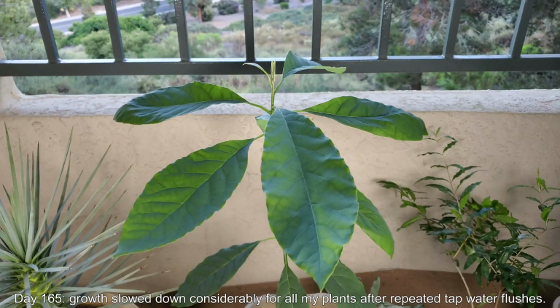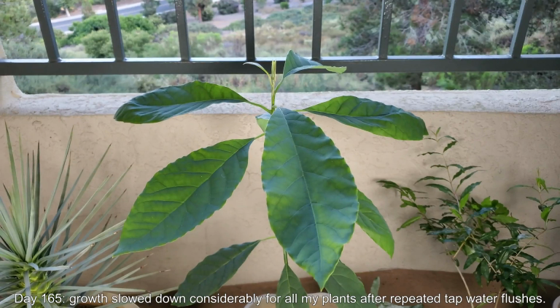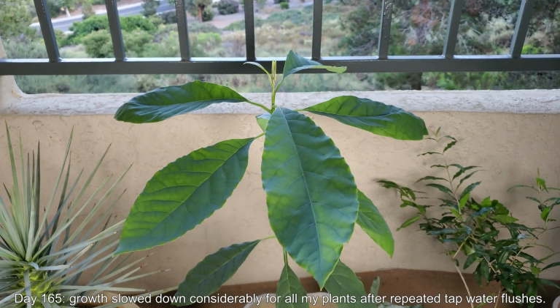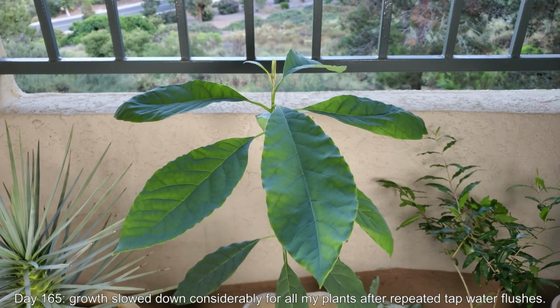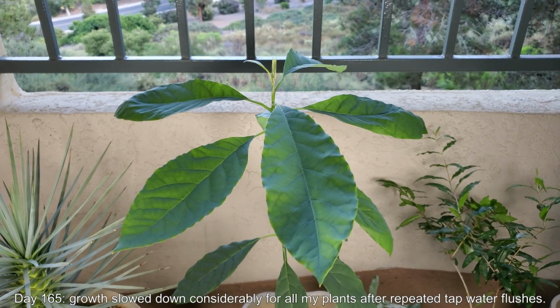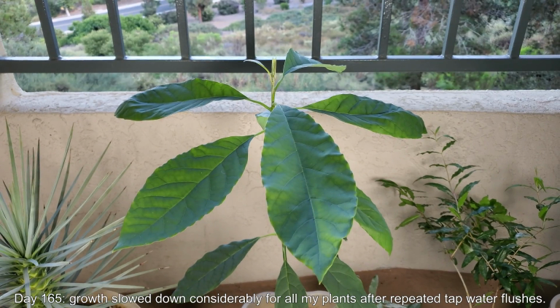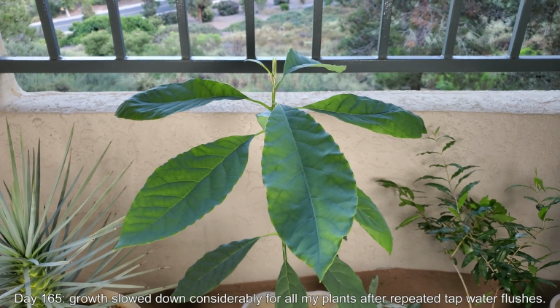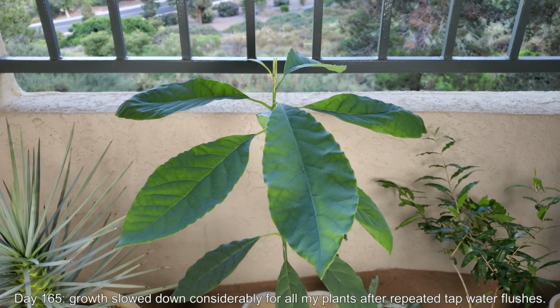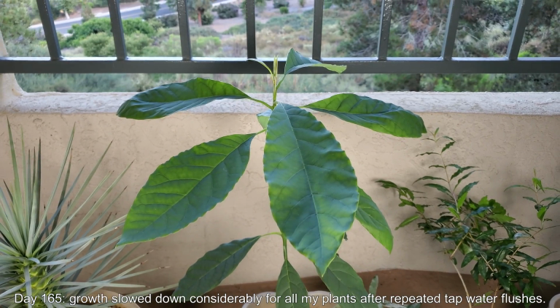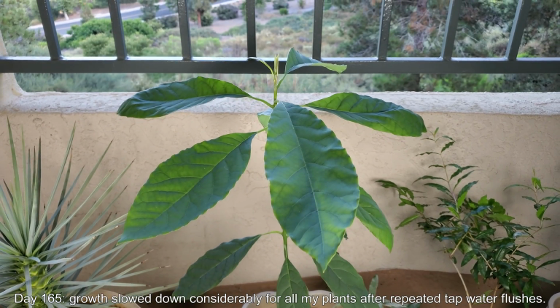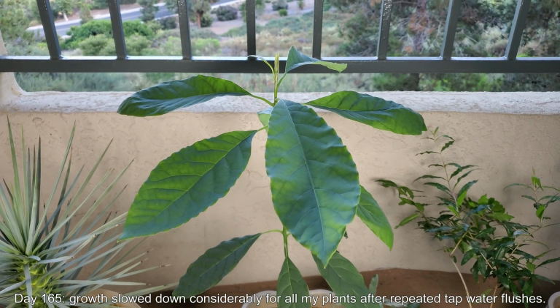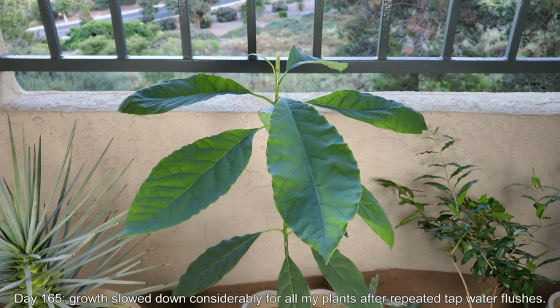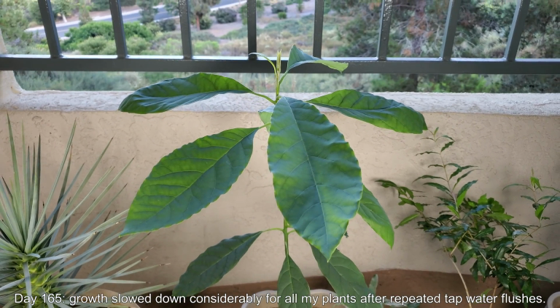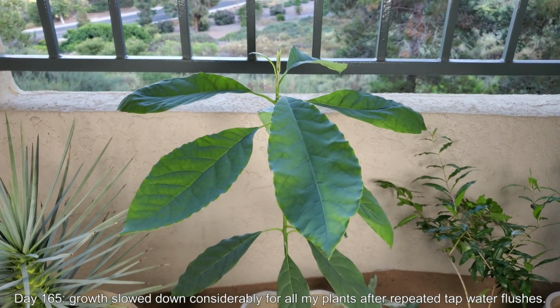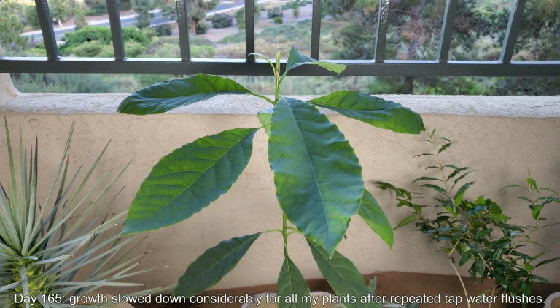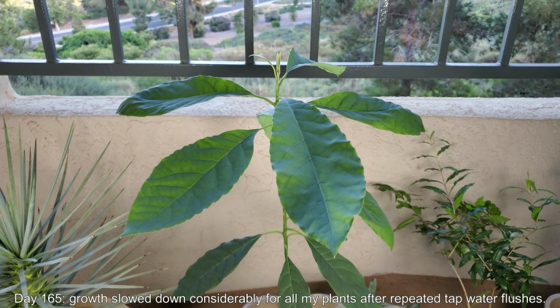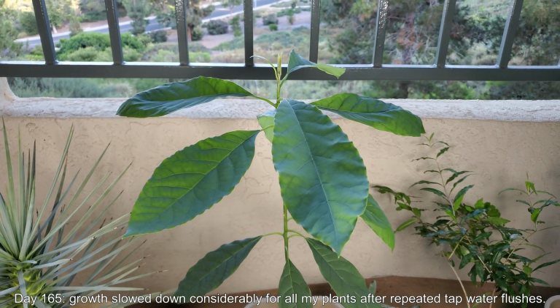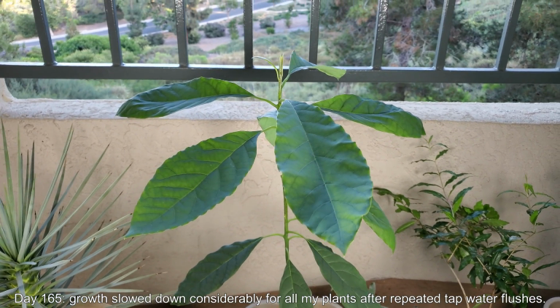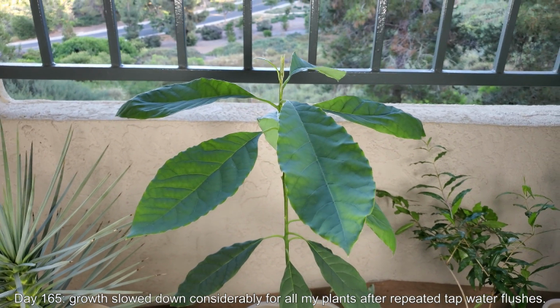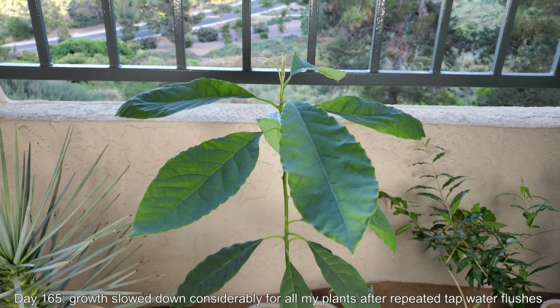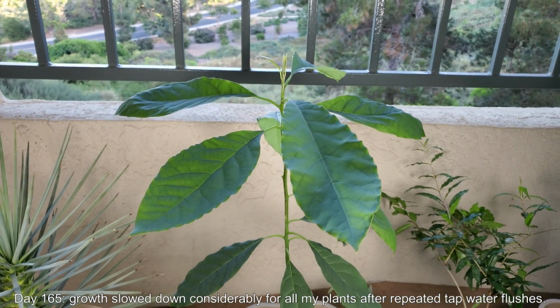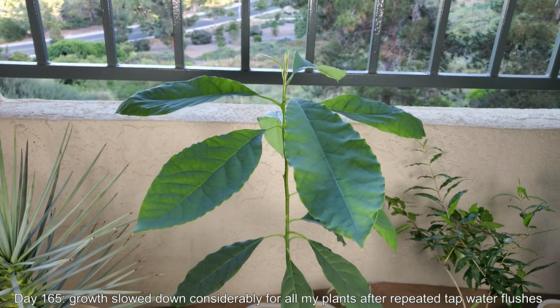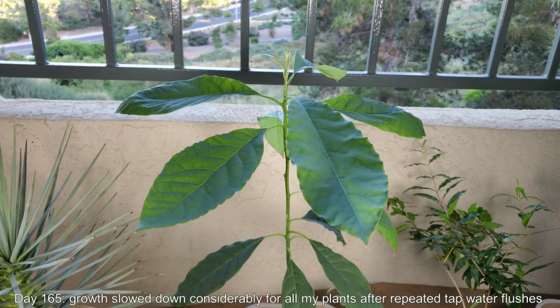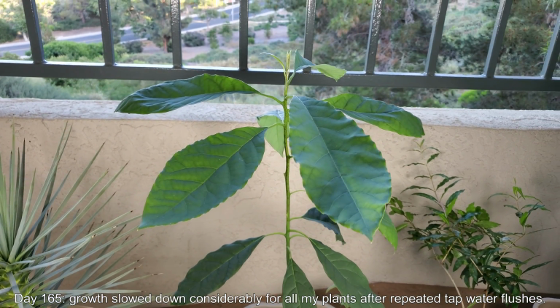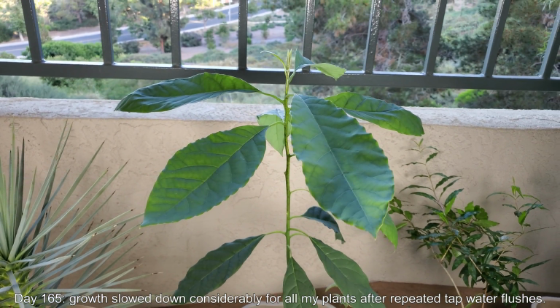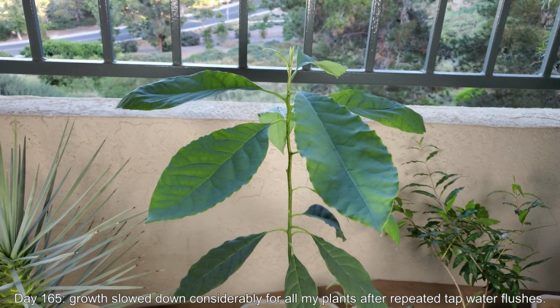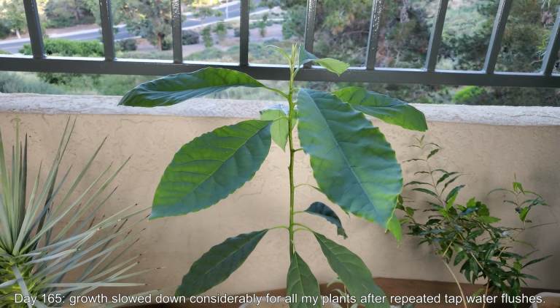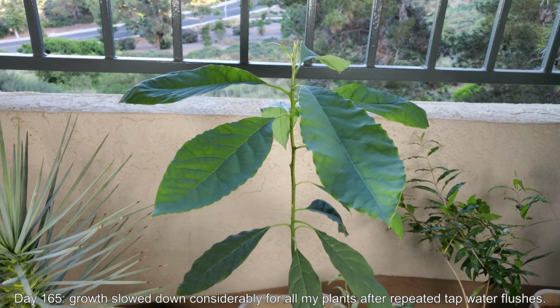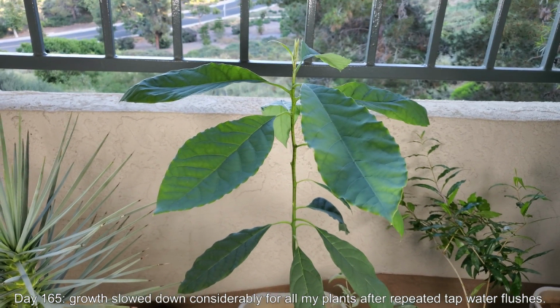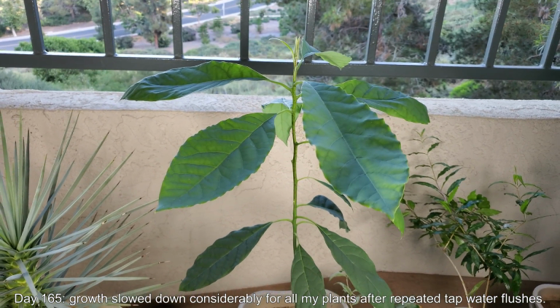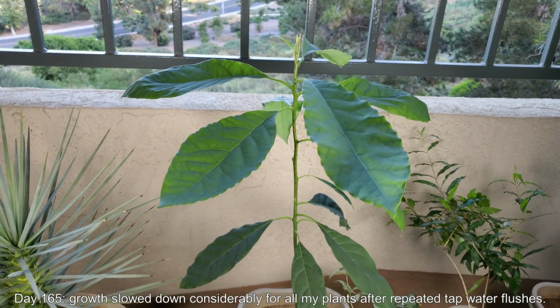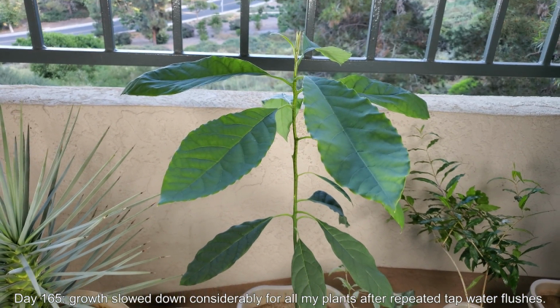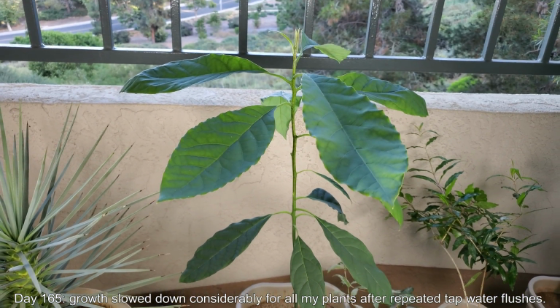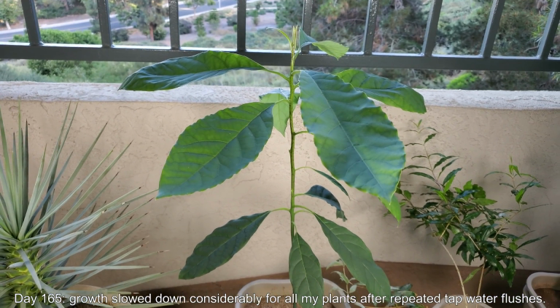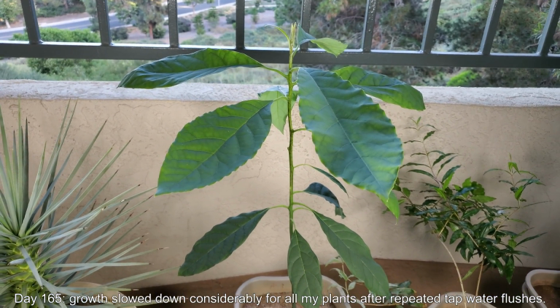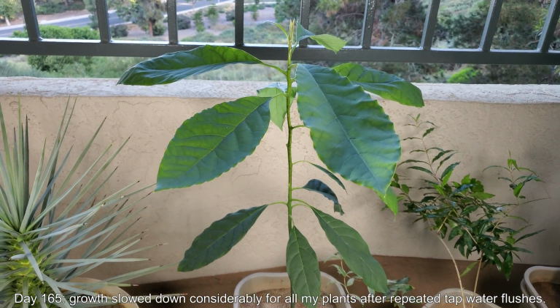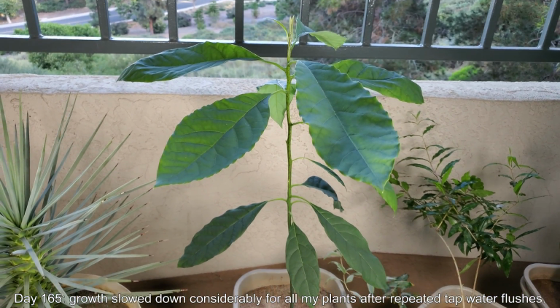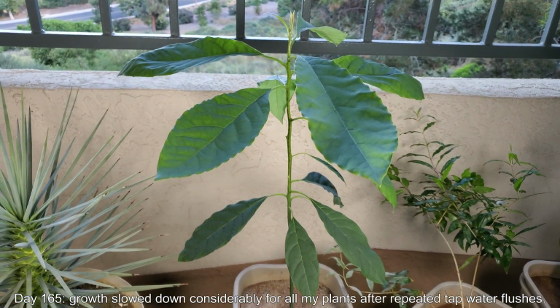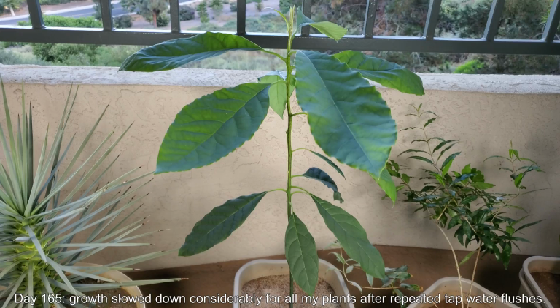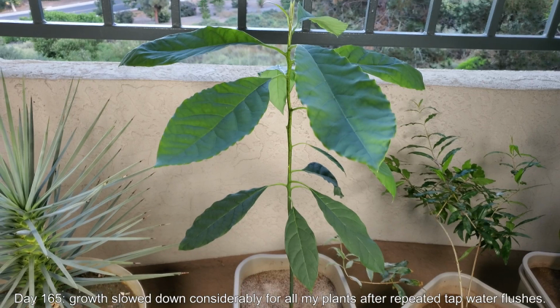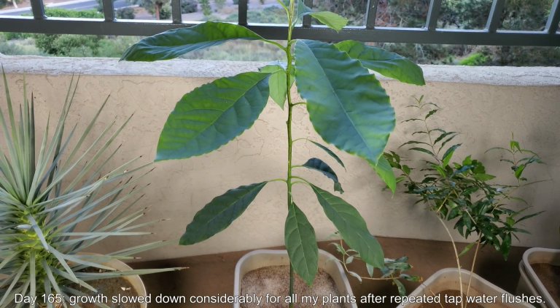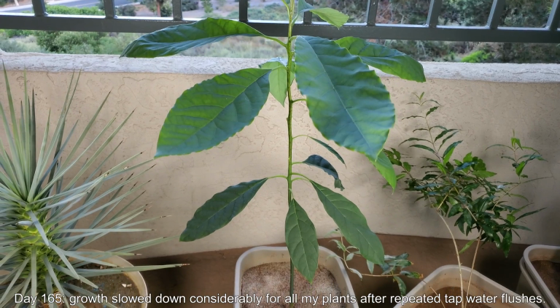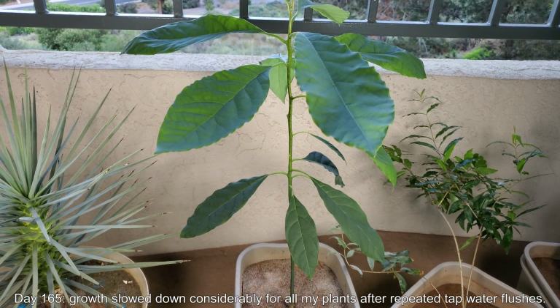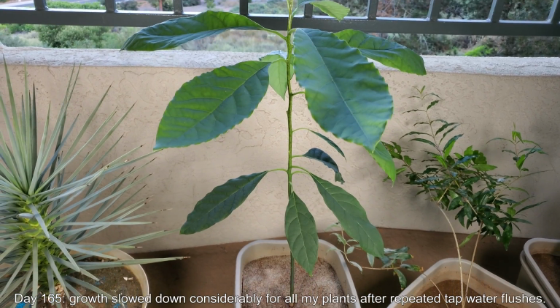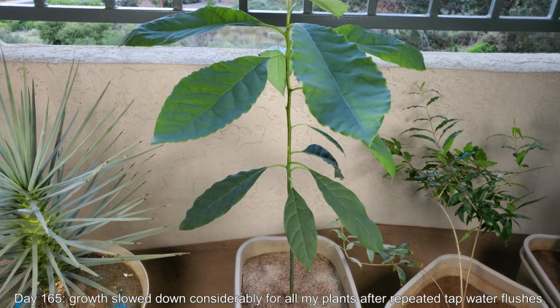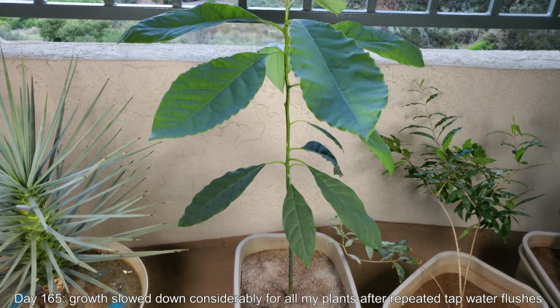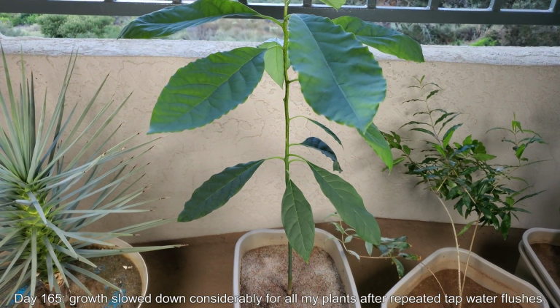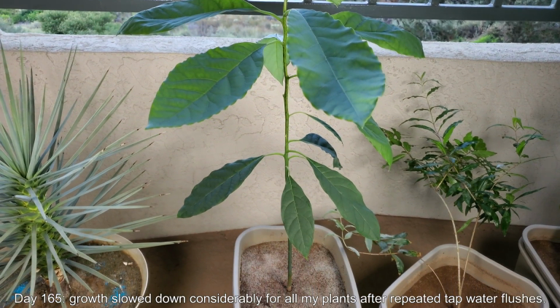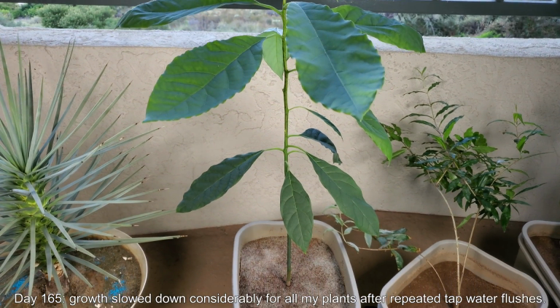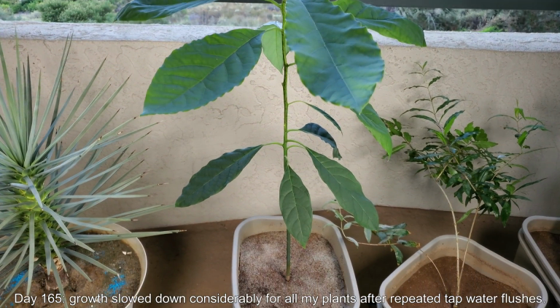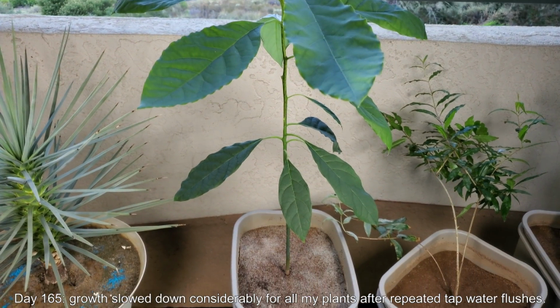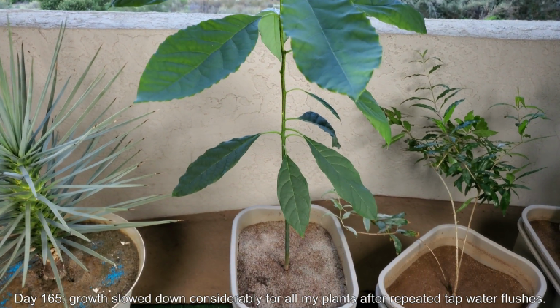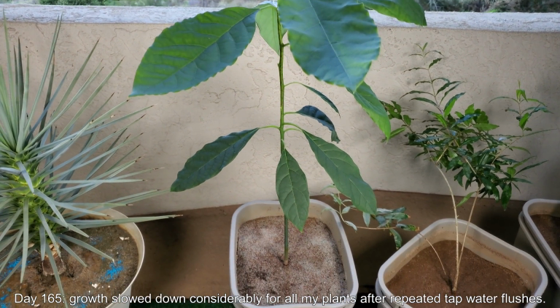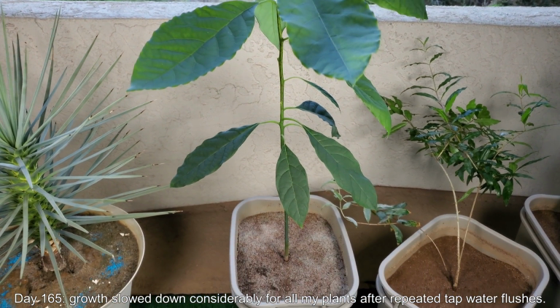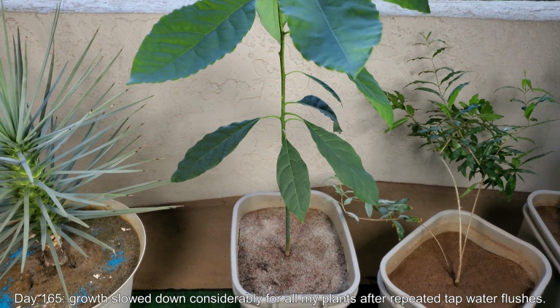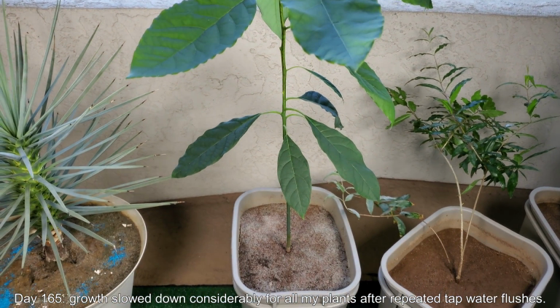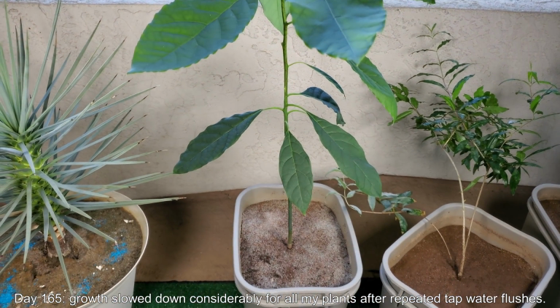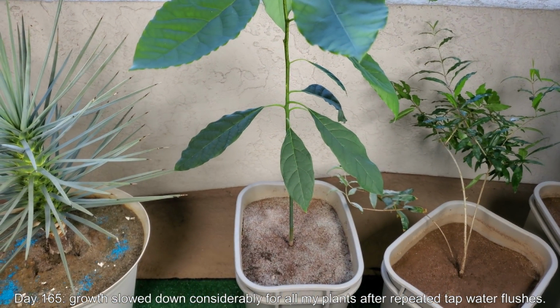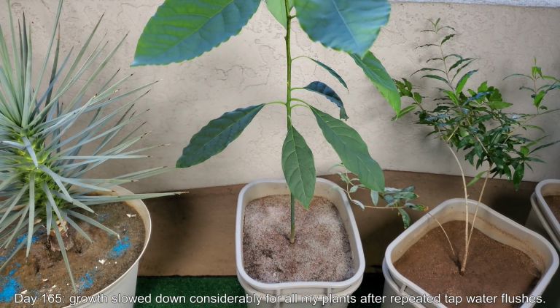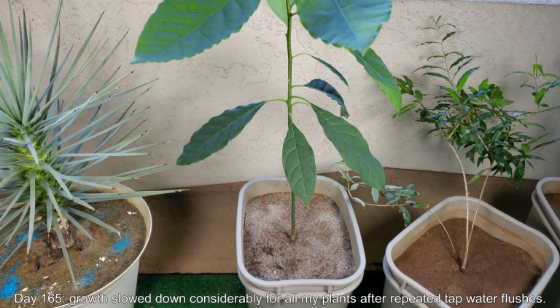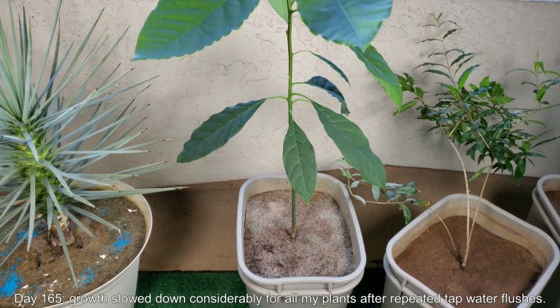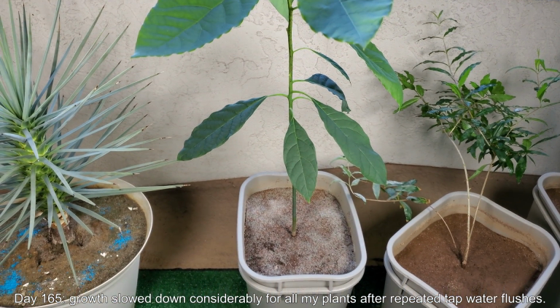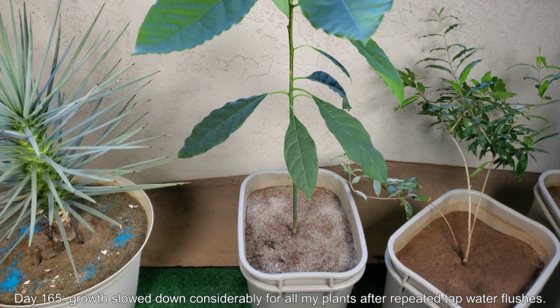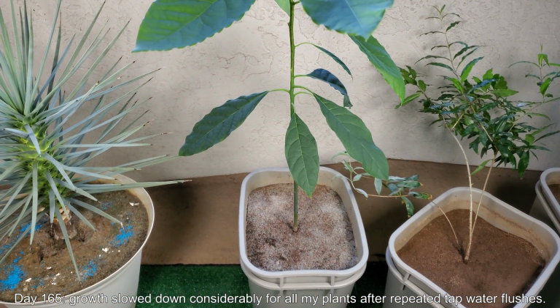Welcome back to my Growing Avocado Trees from Seed Series. It's day 165, the start of episode 4.